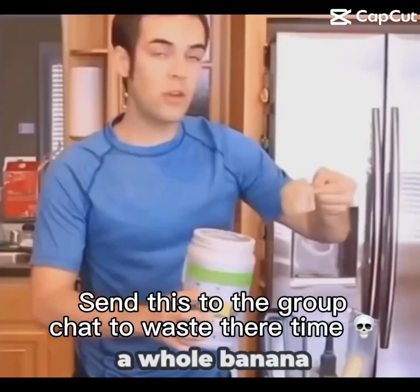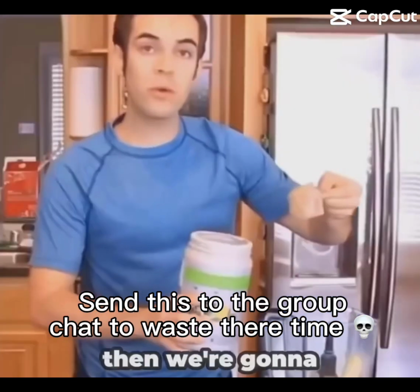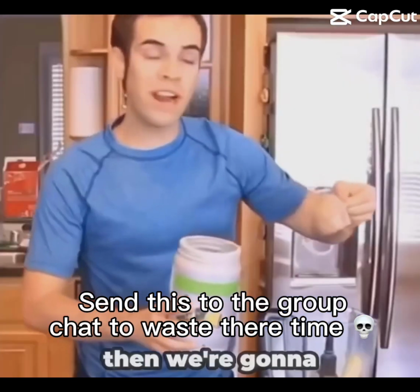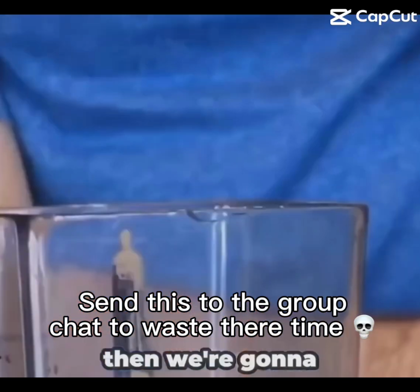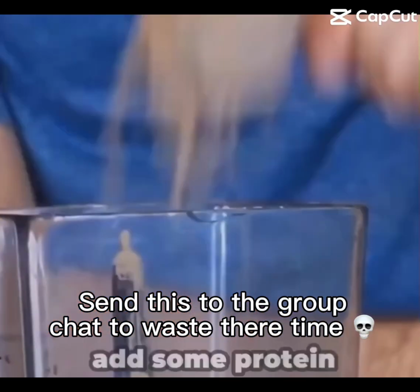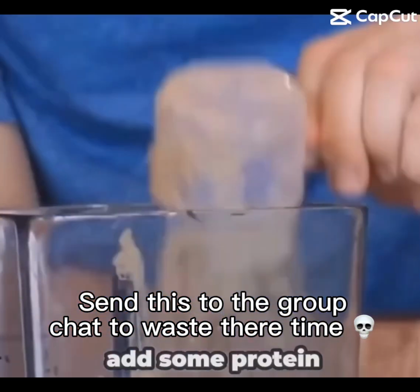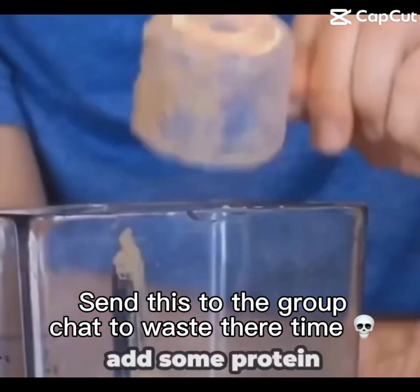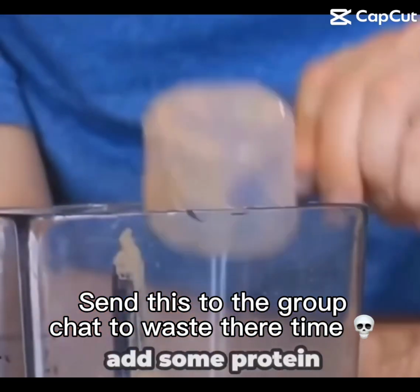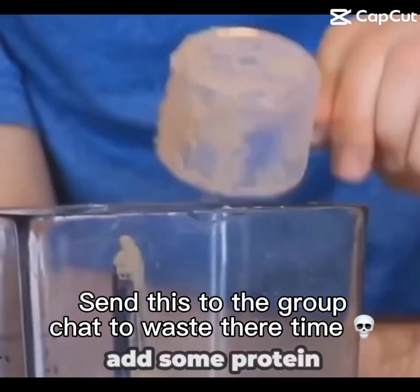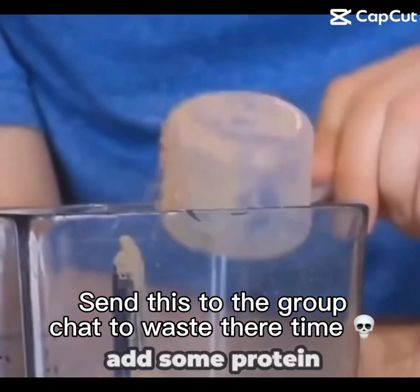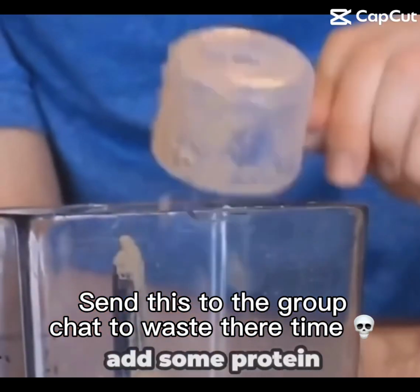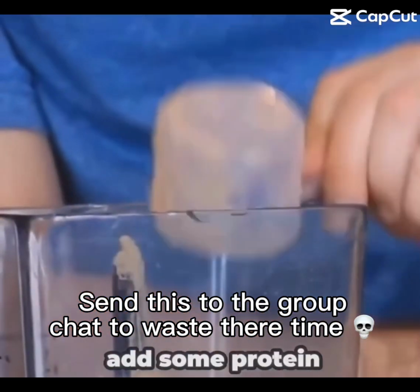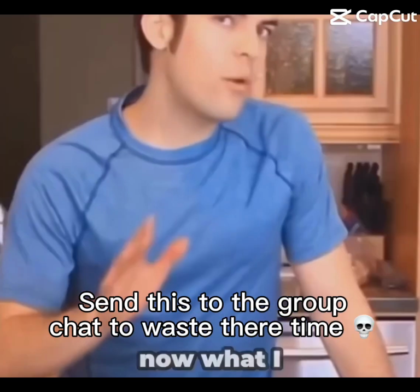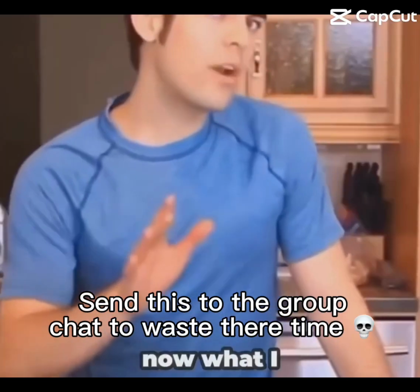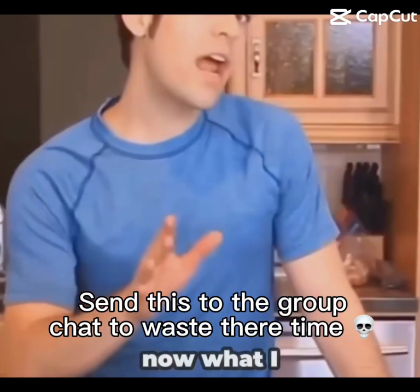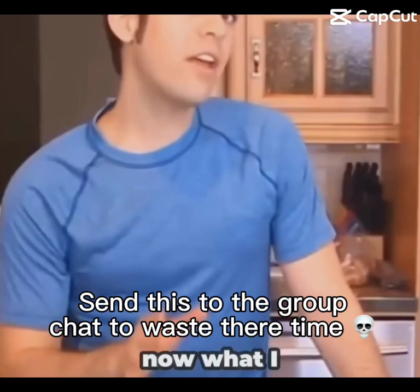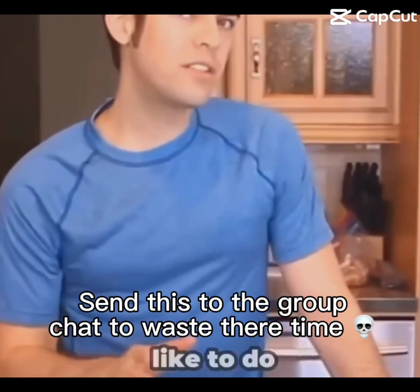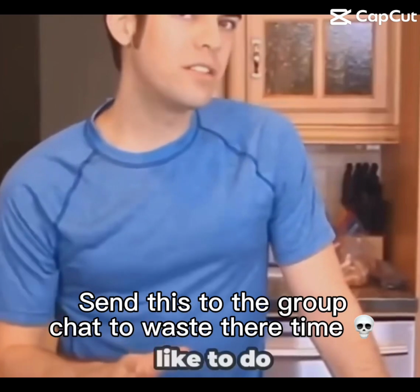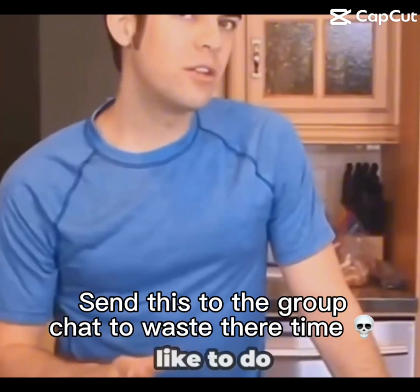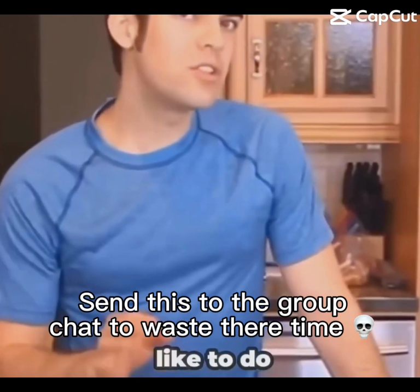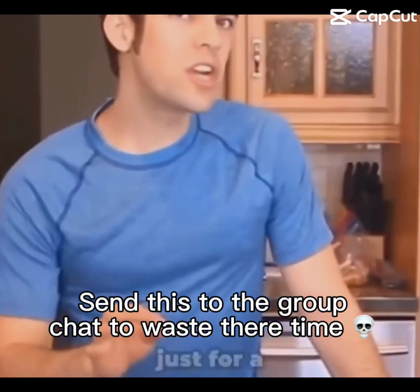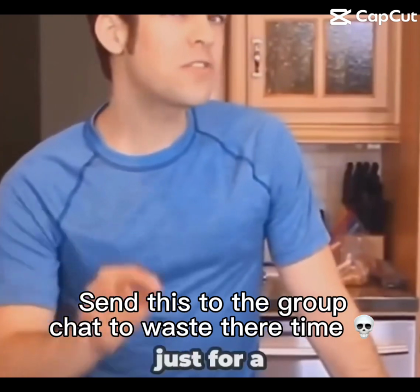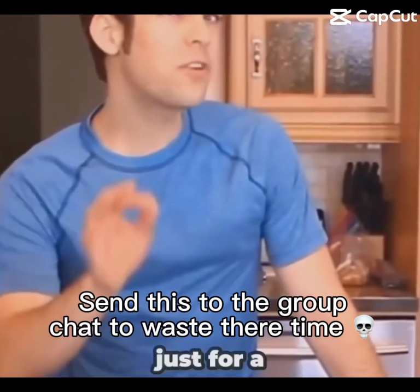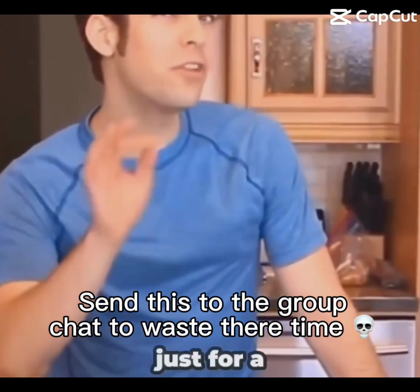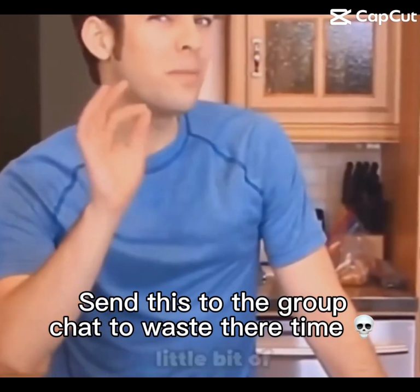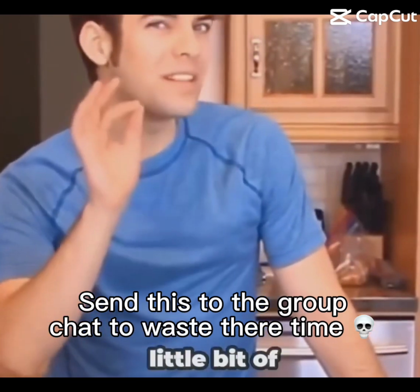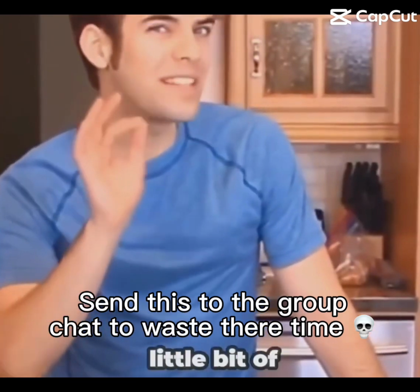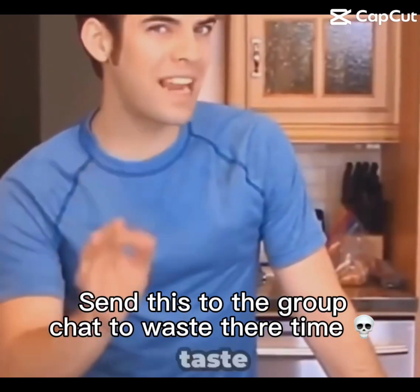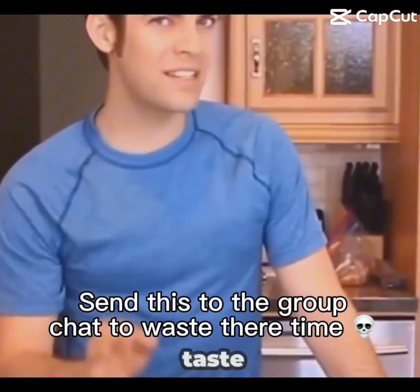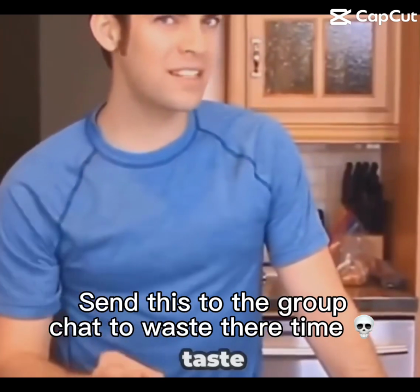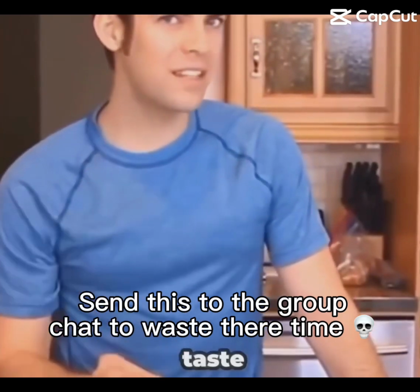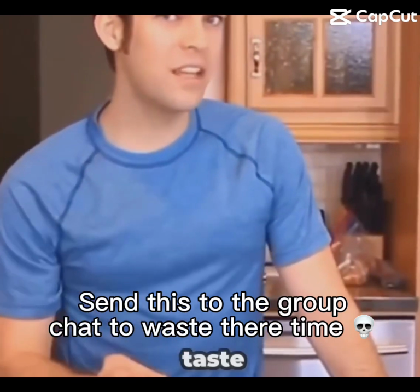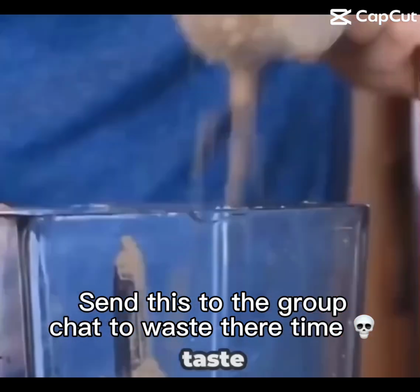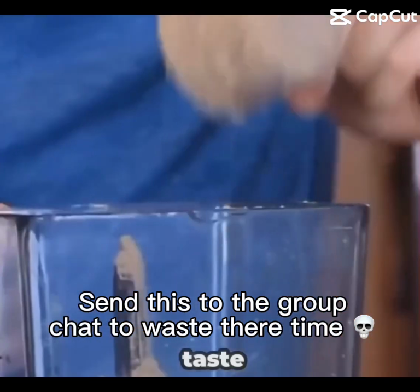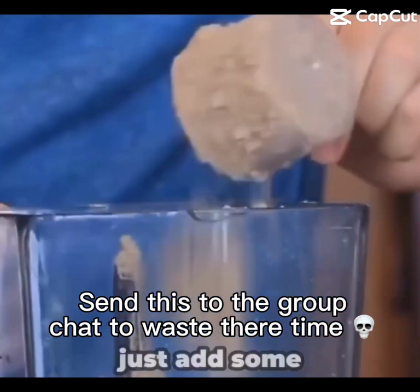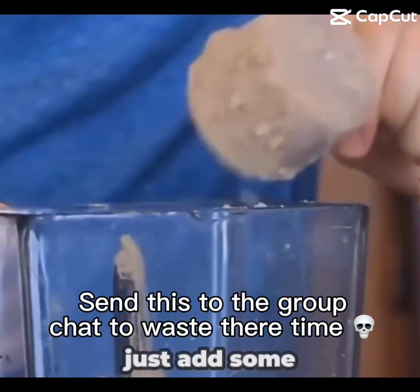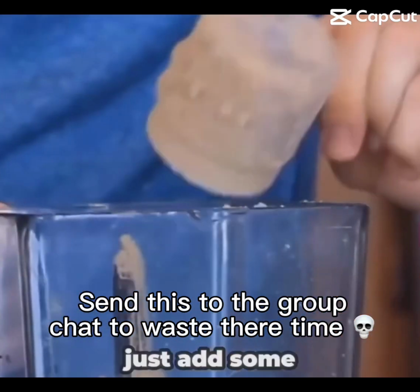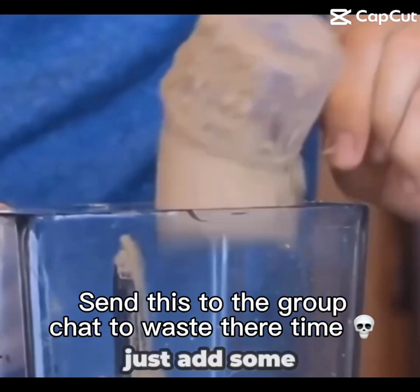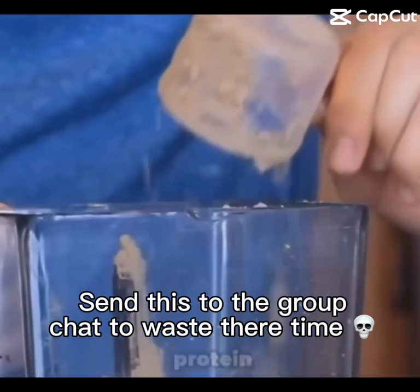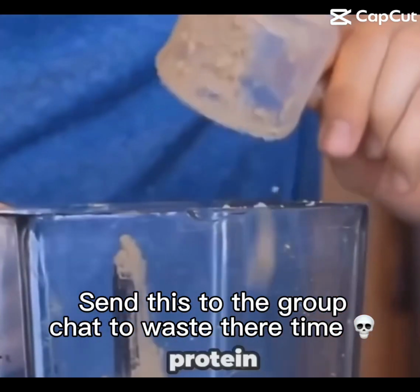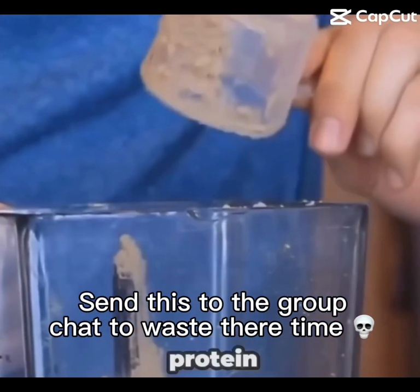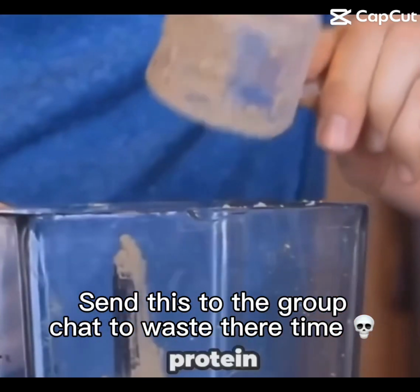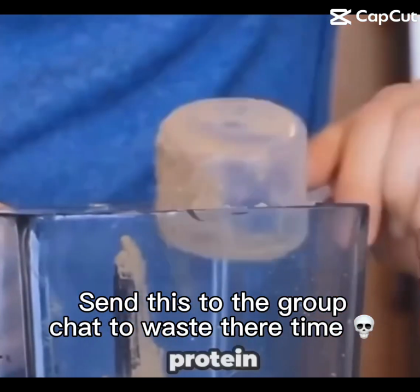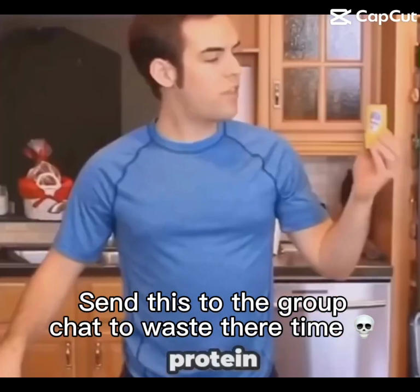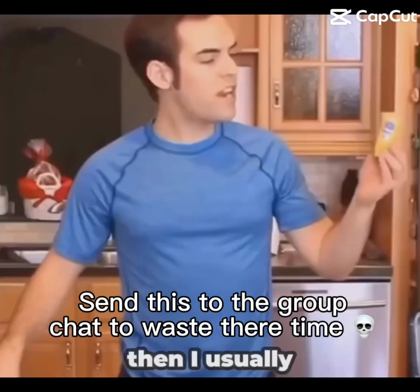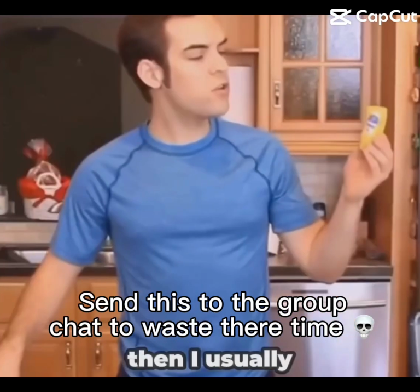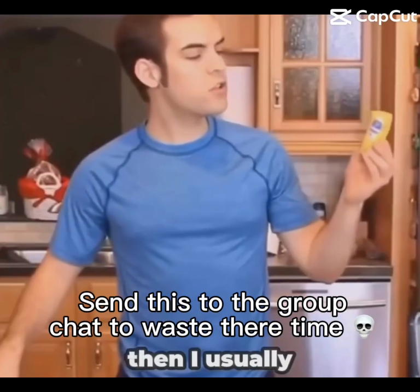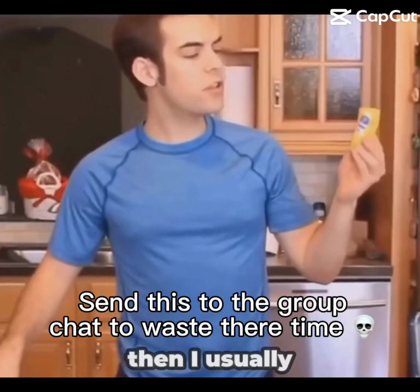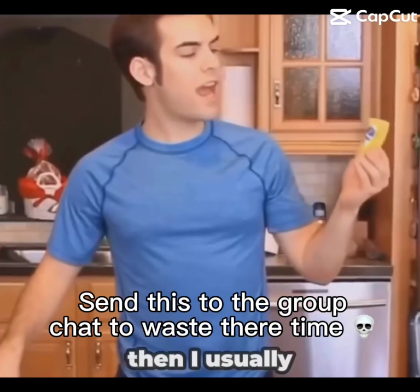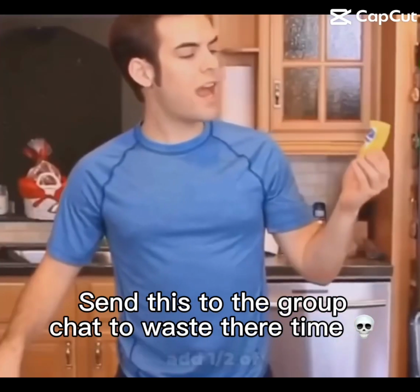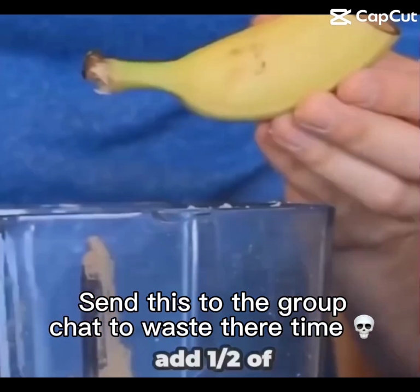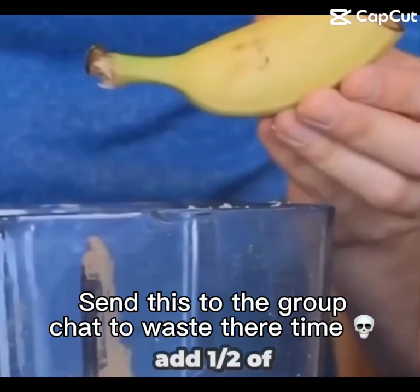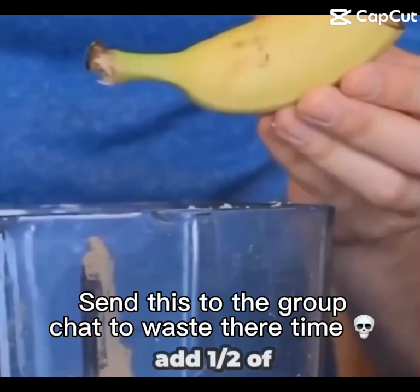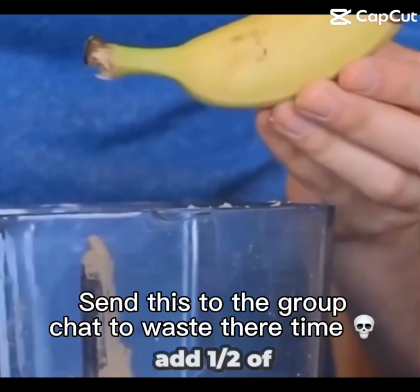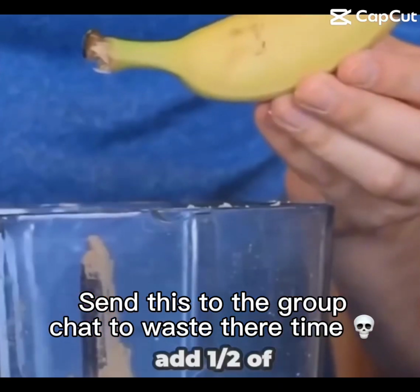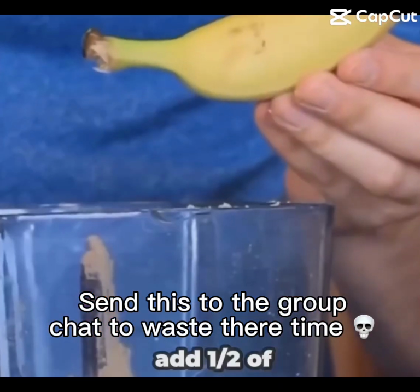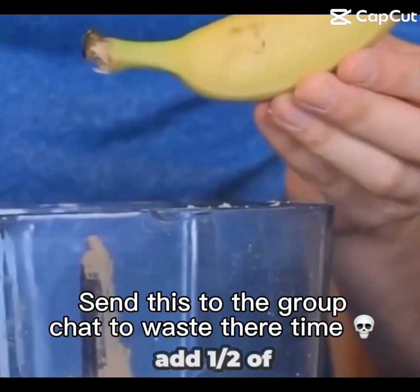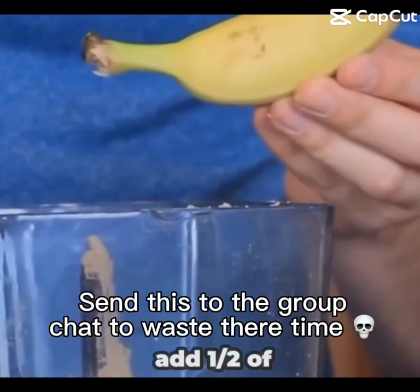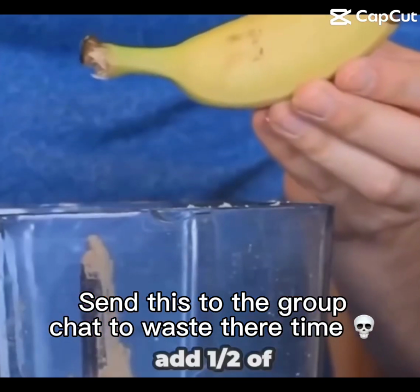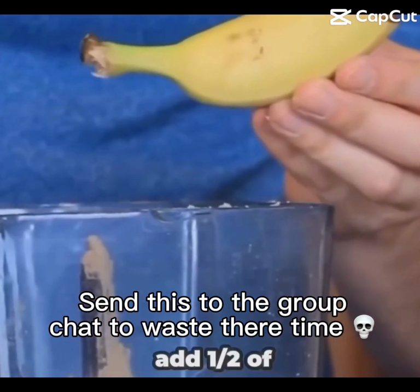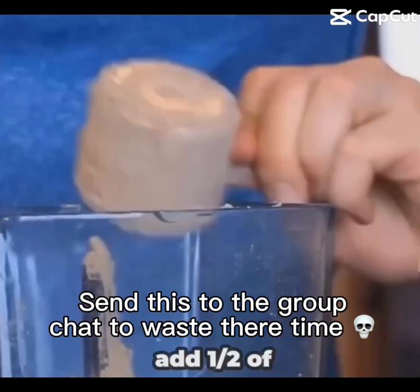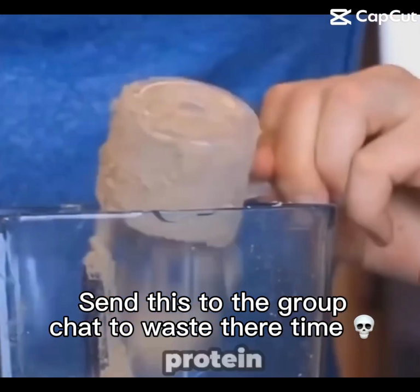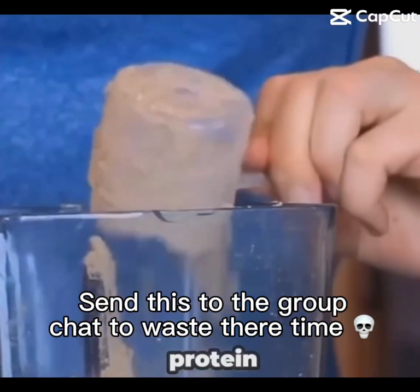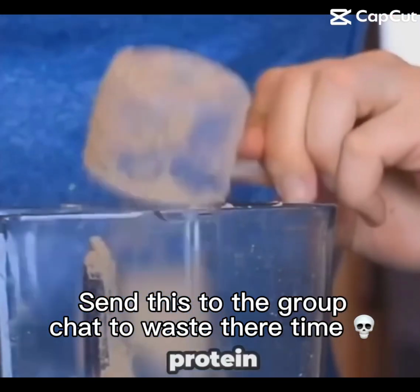Then we're going to add some protein. Now what I like to do, just for a little bit of taste, is add some protein. Then I usually add one half of protein.